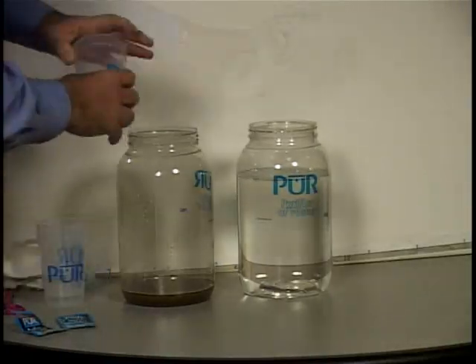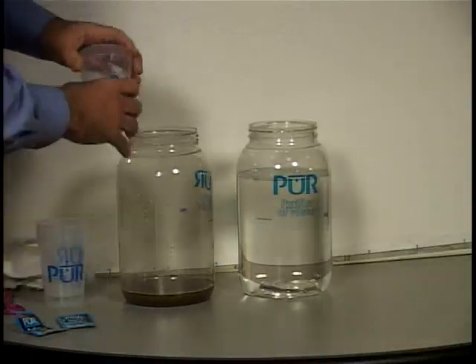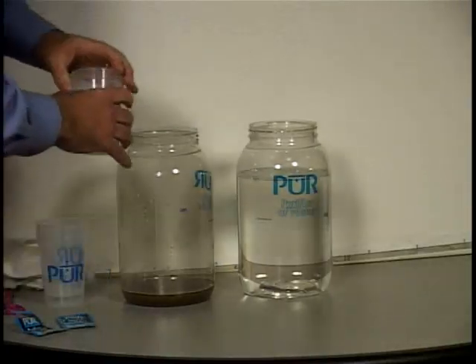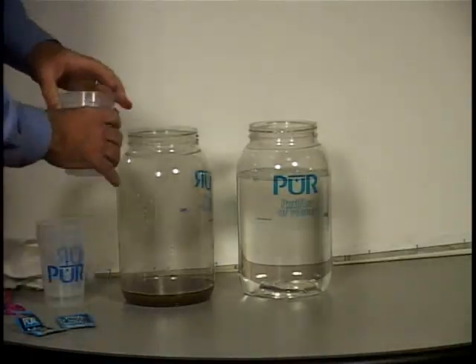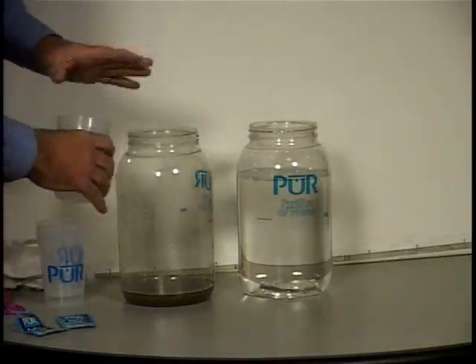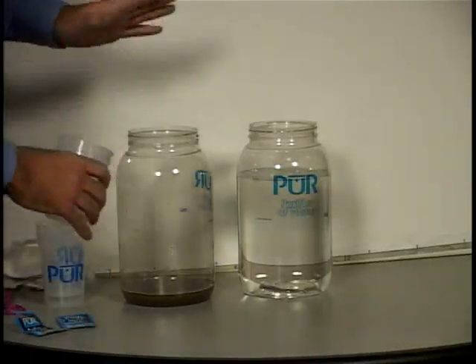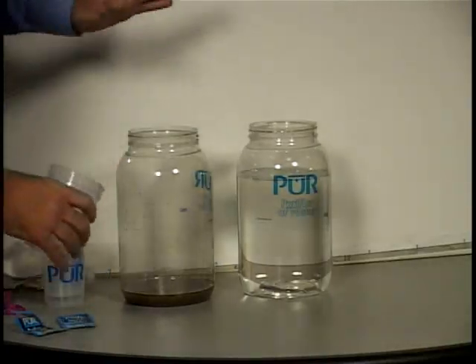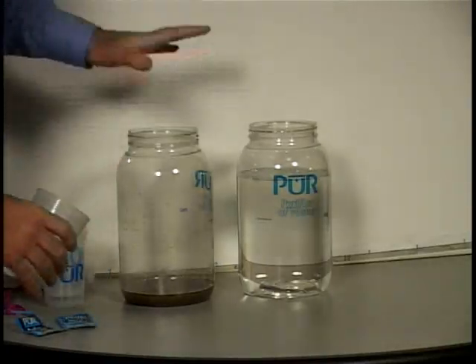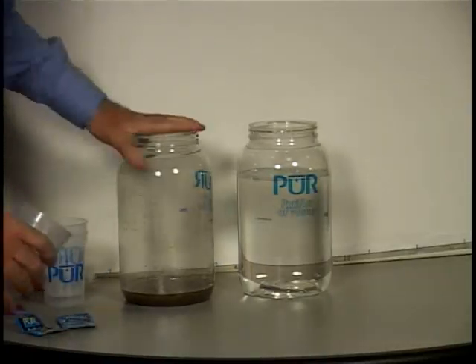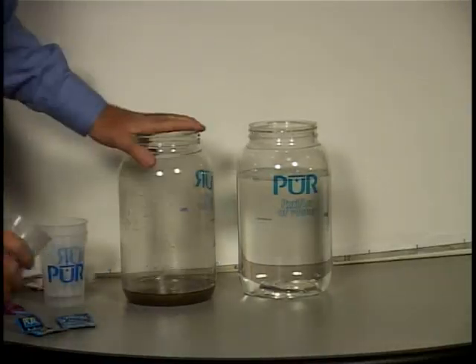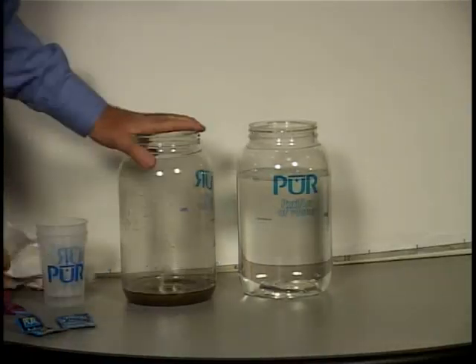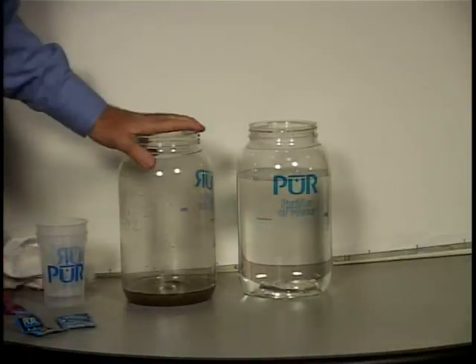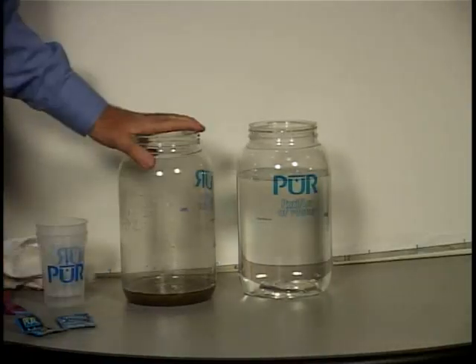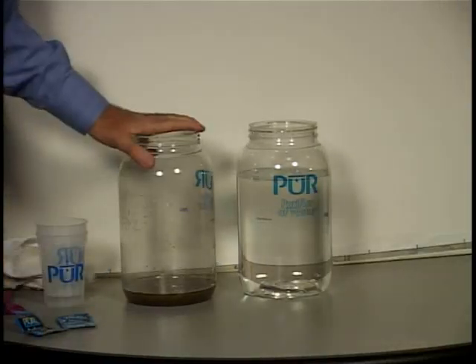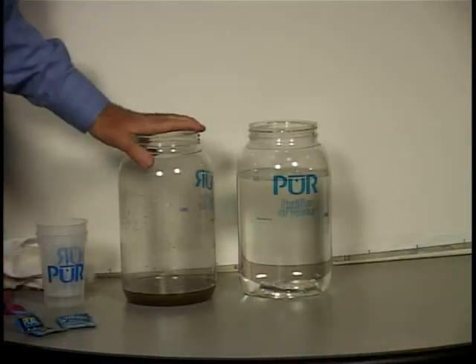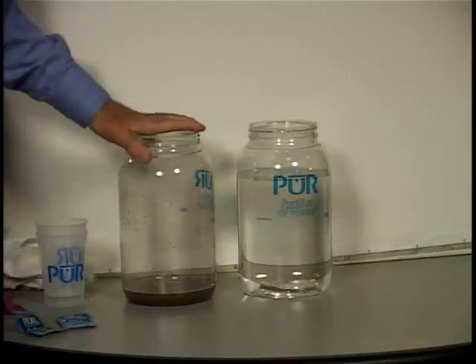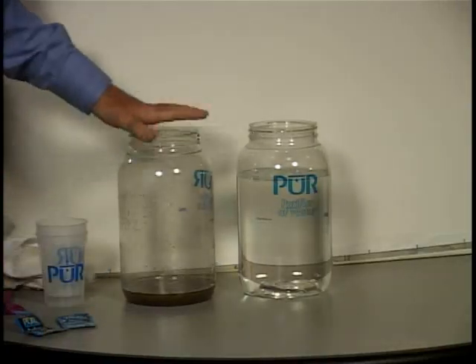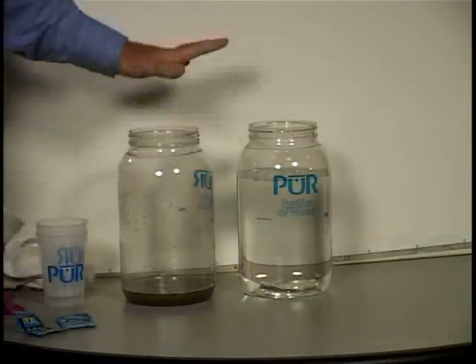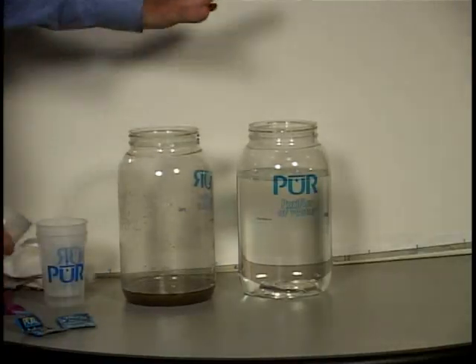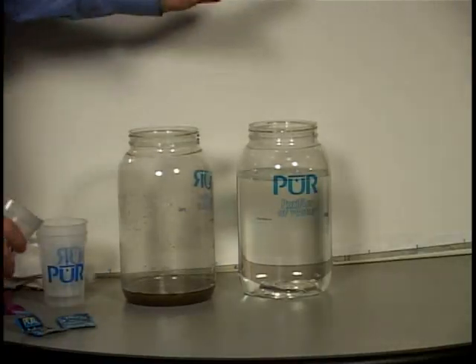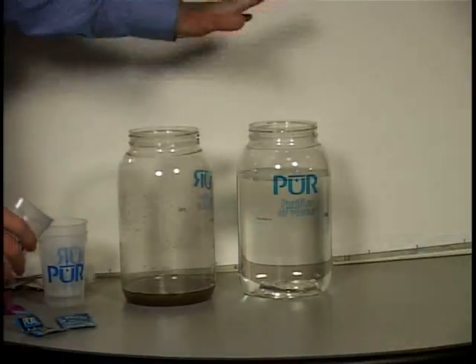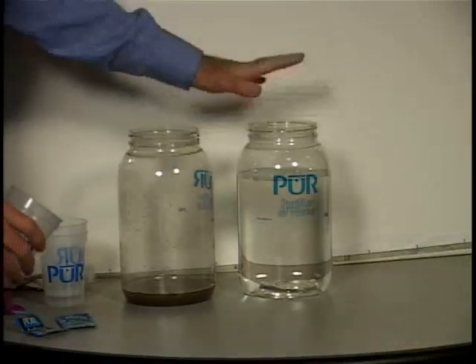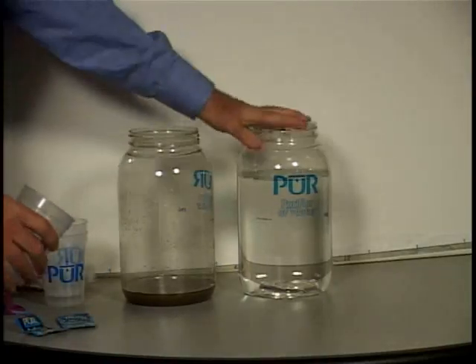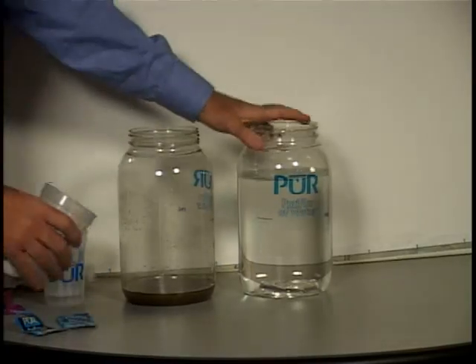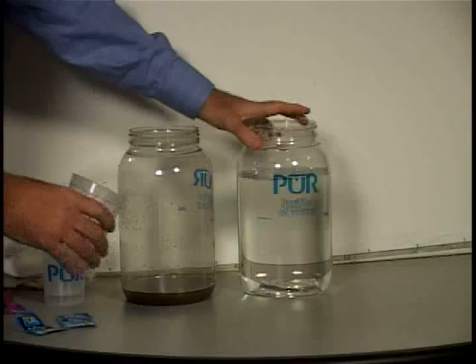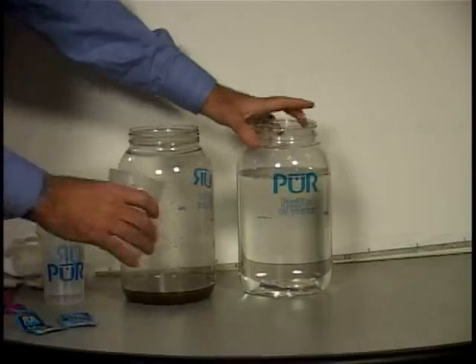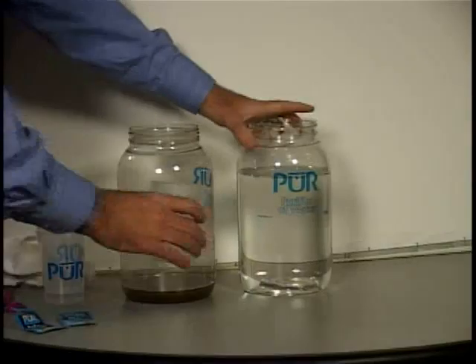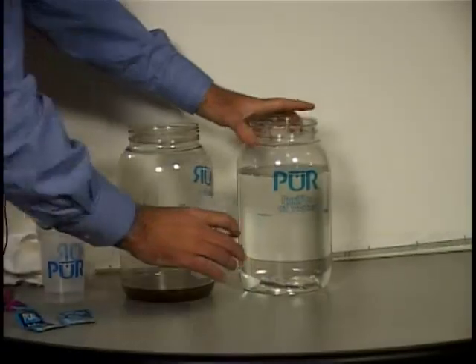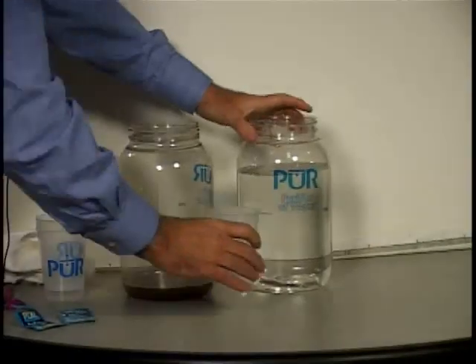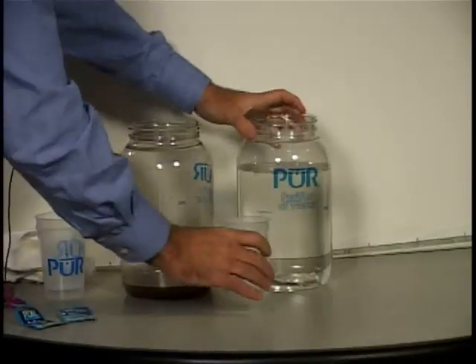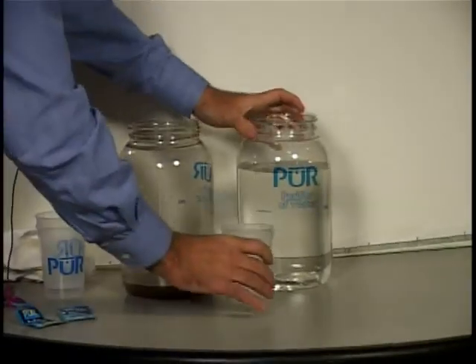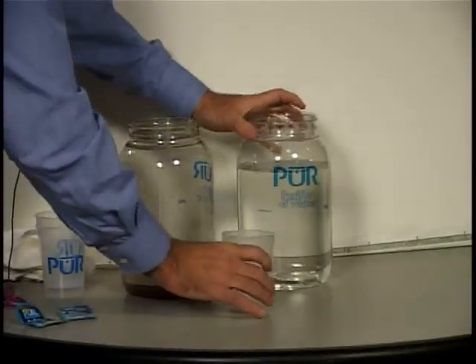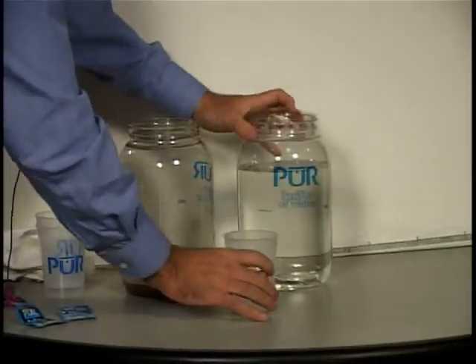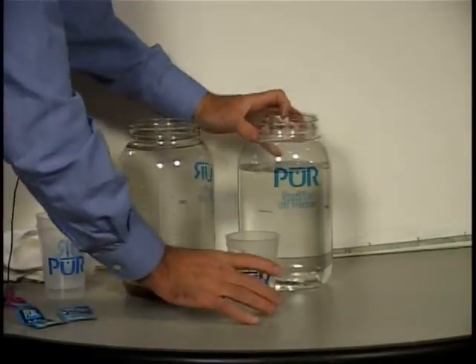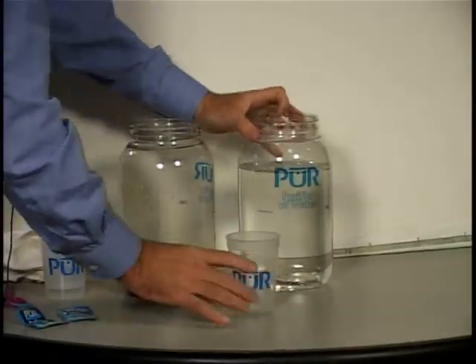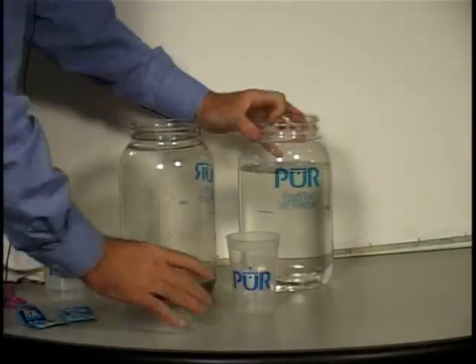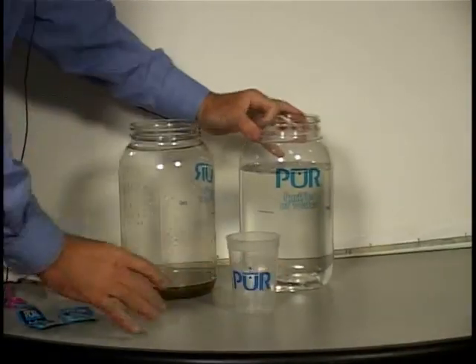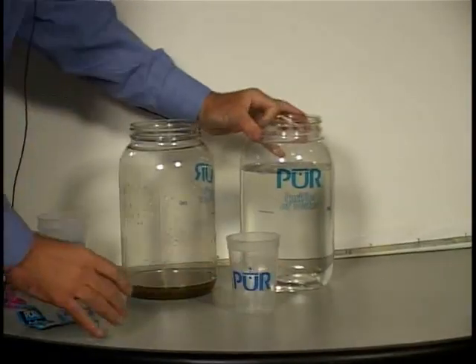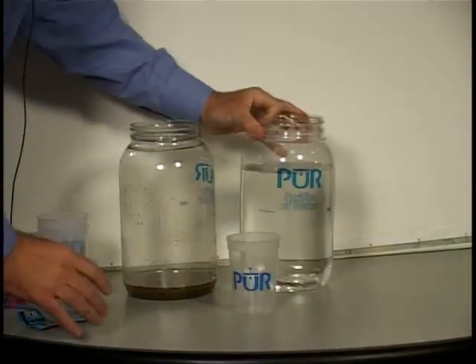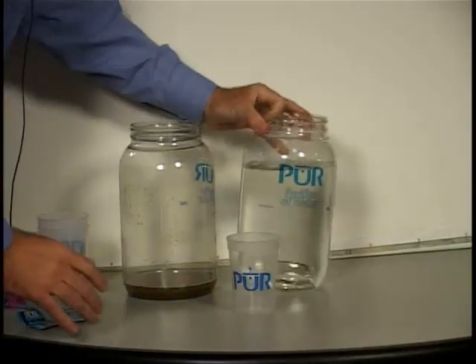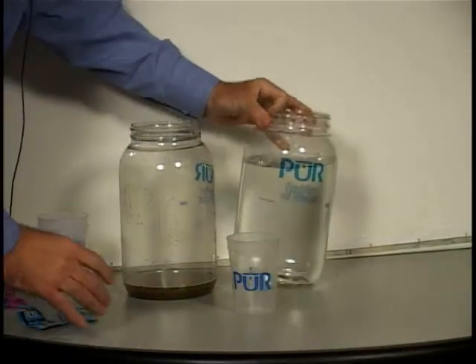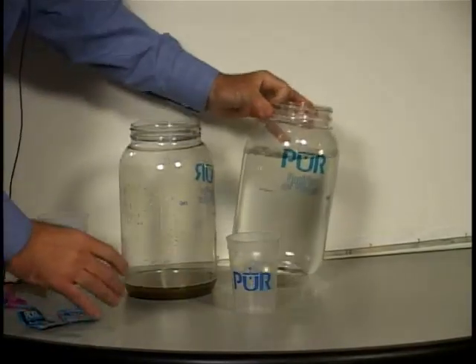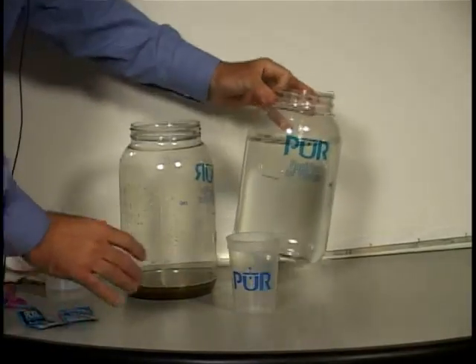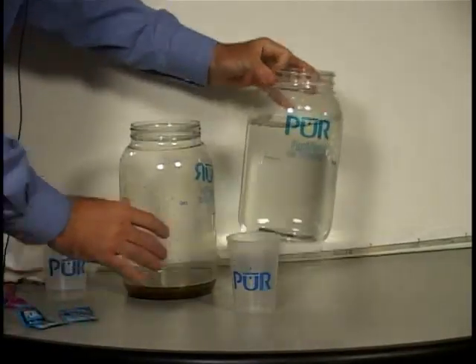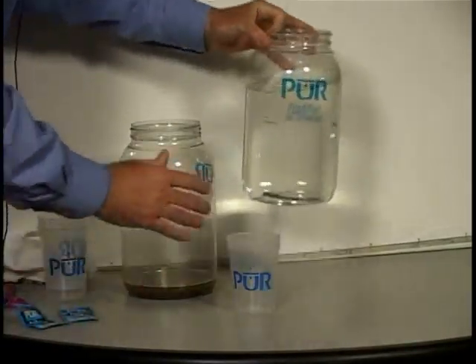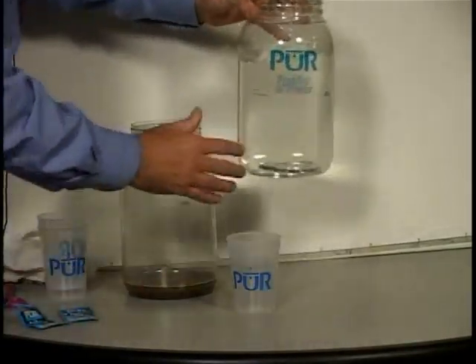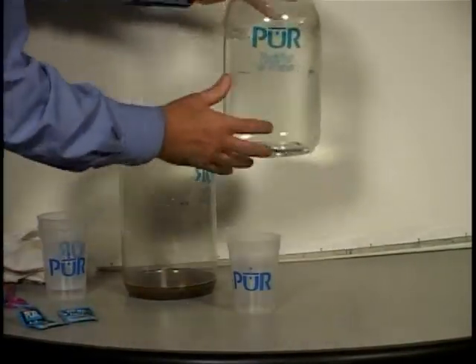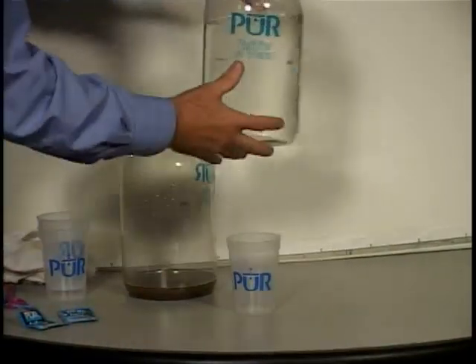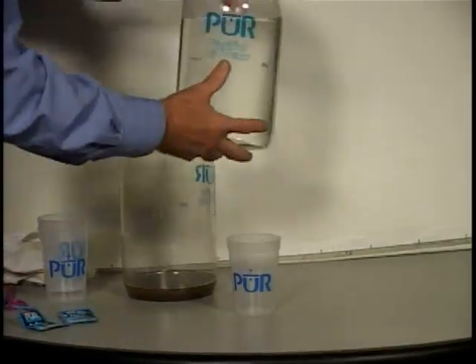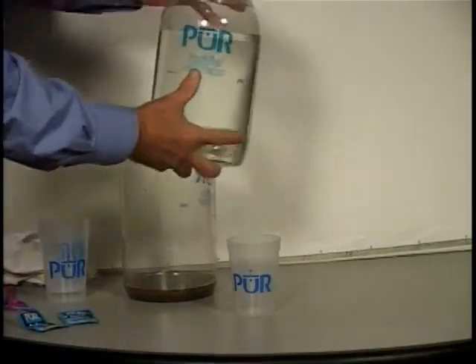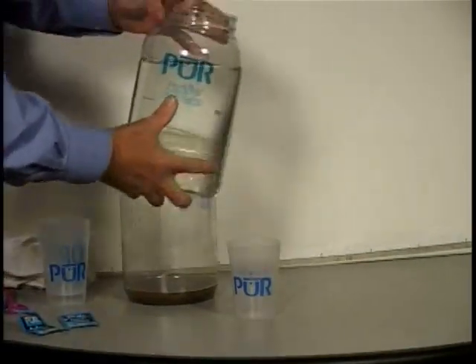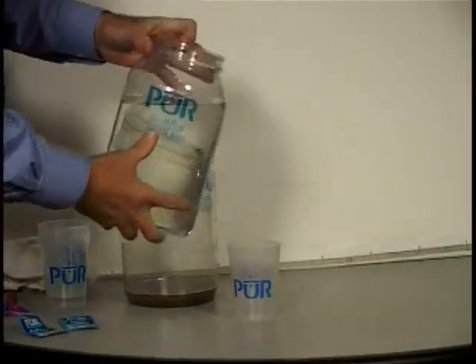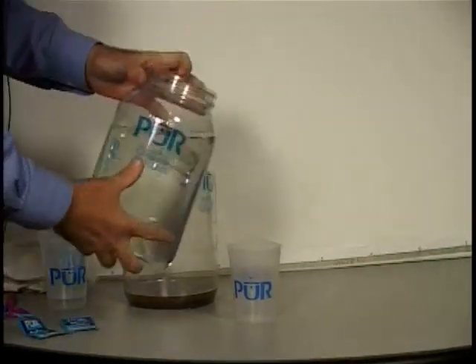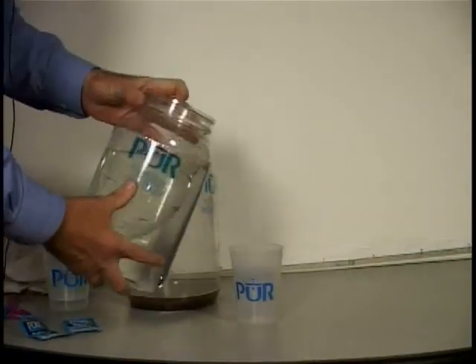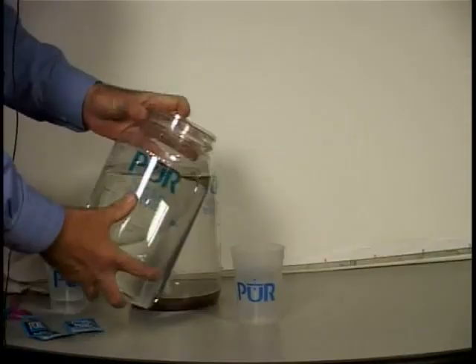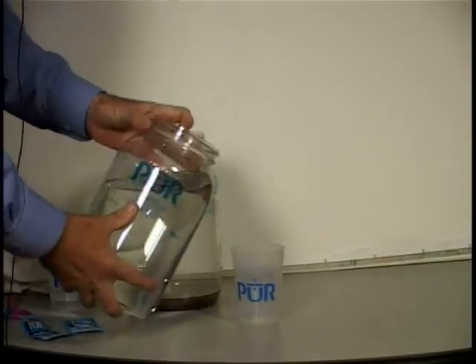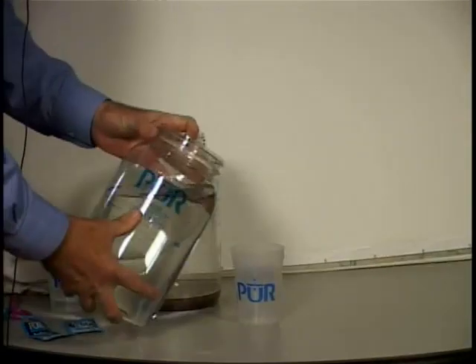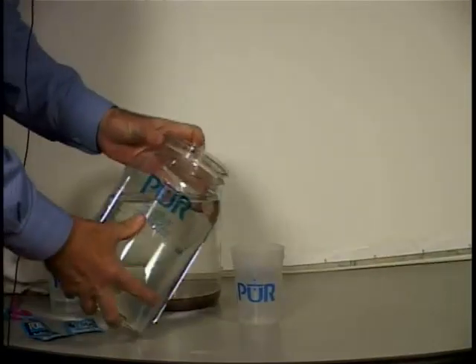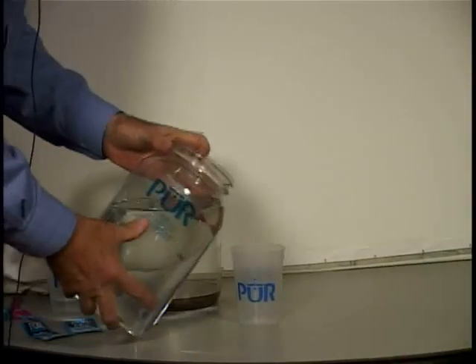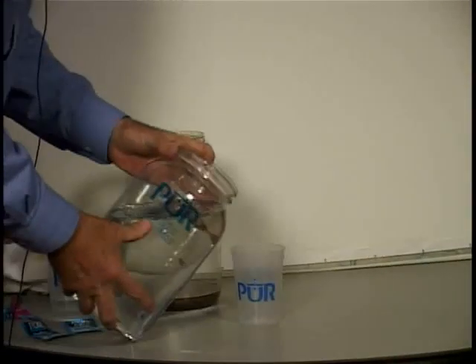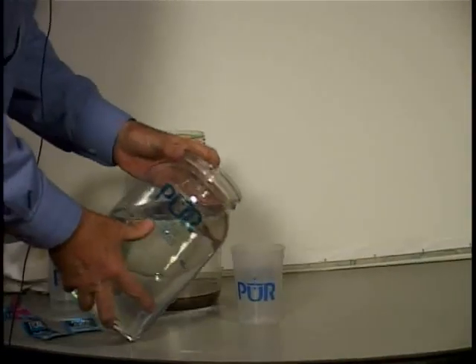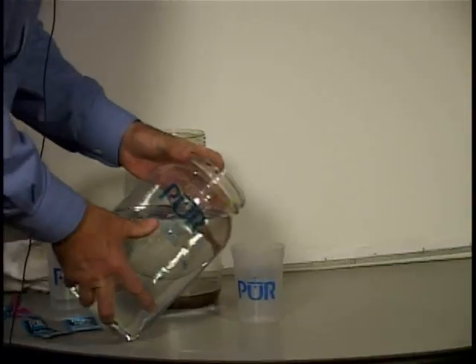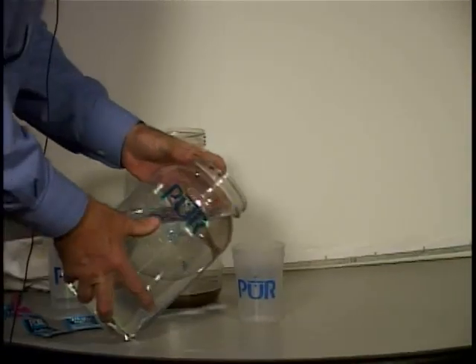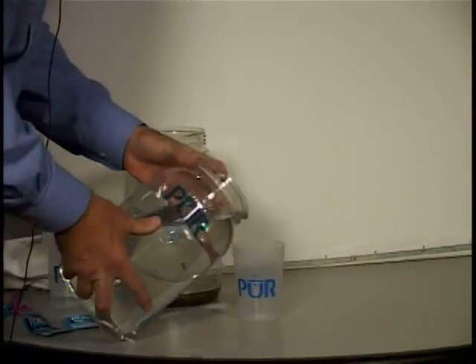Then we start with really dirty water and we end up with crystal clear water. We have to wait another 20 minutes, but then it will be ready to drink.